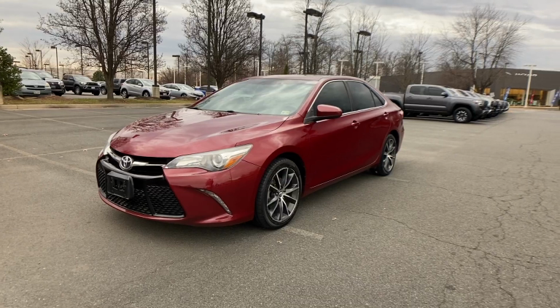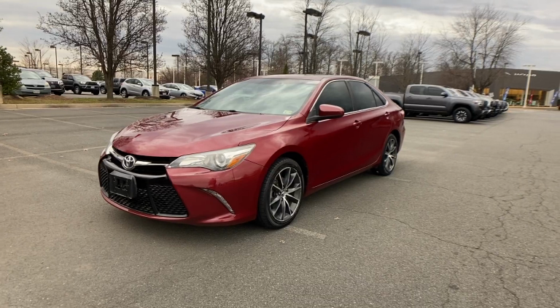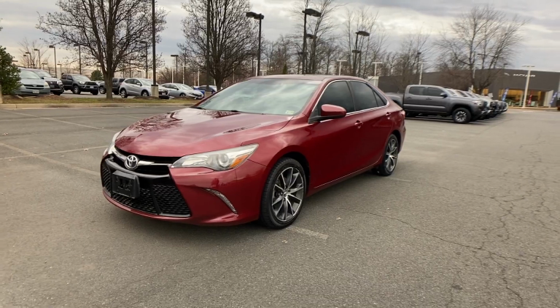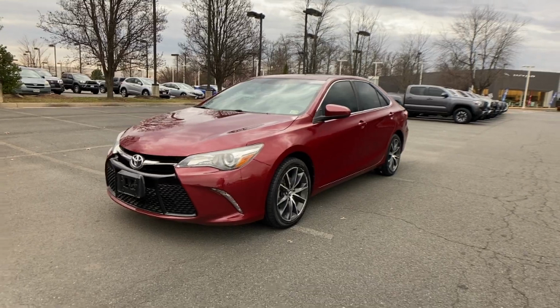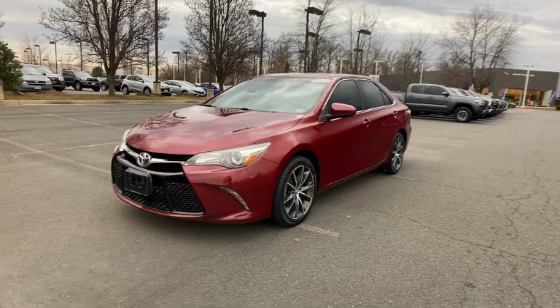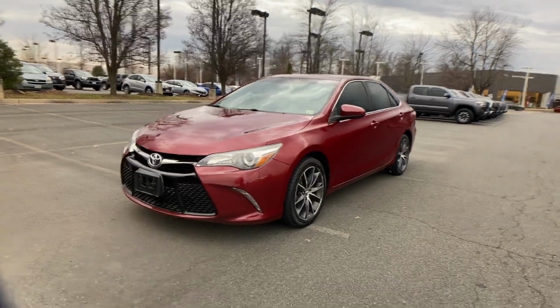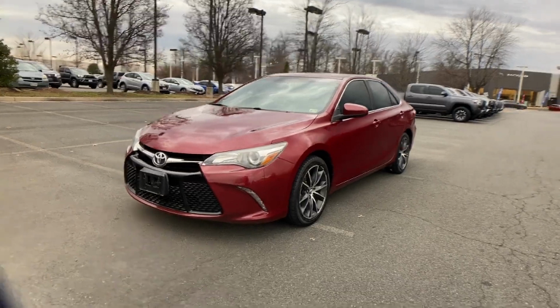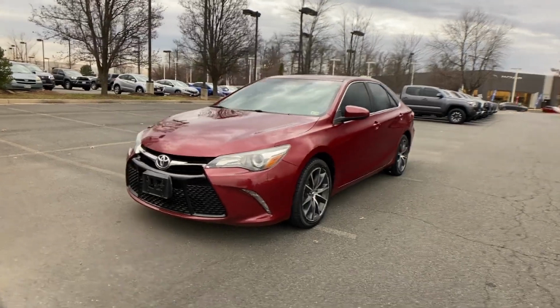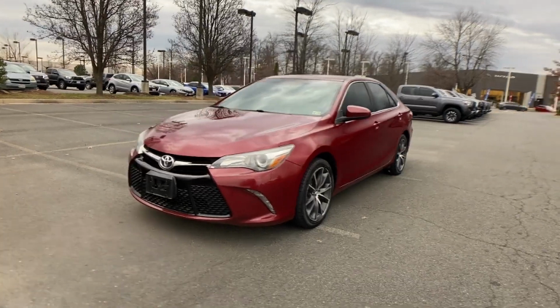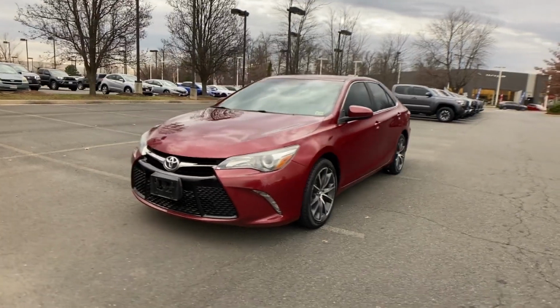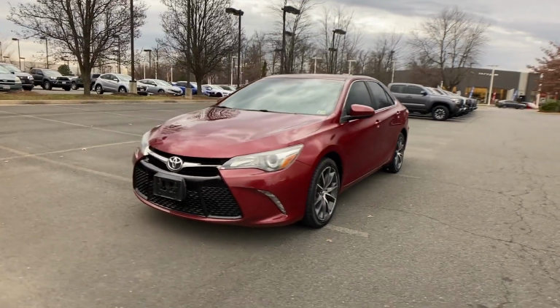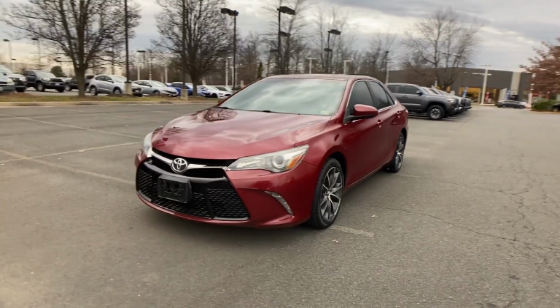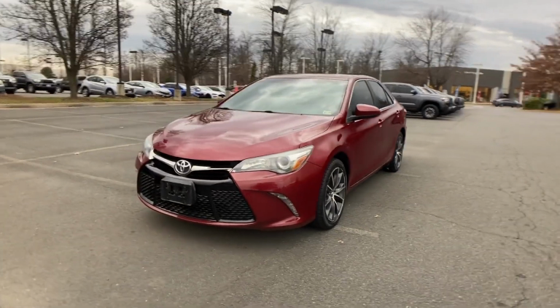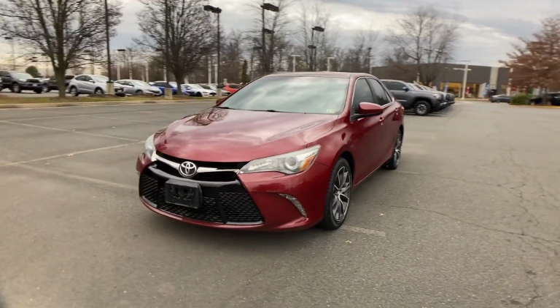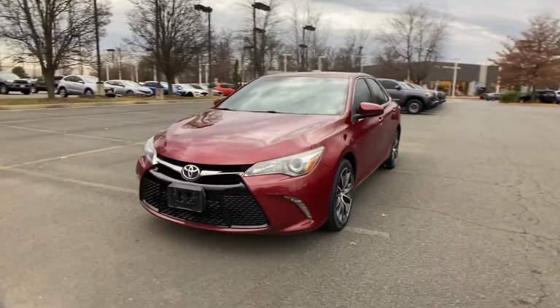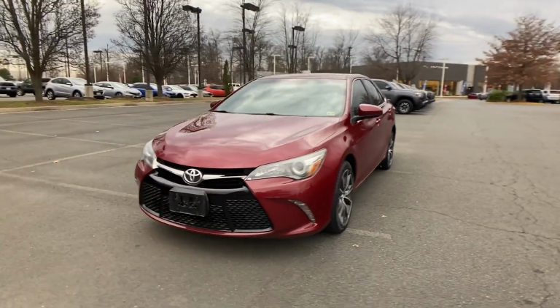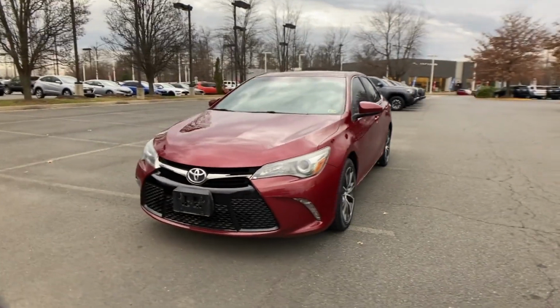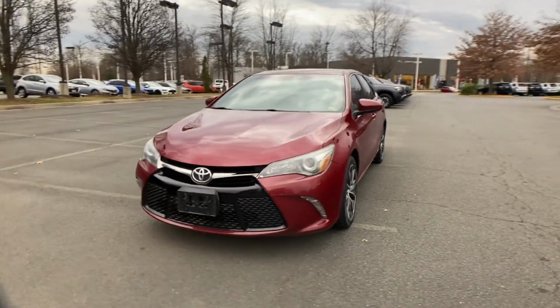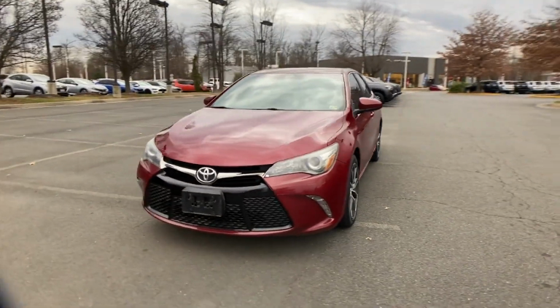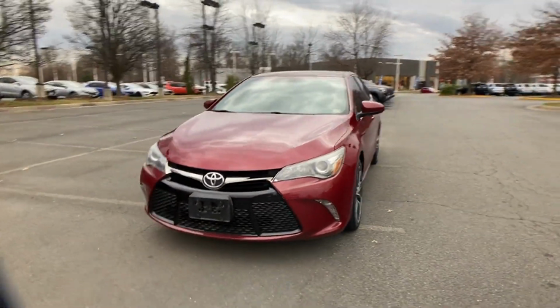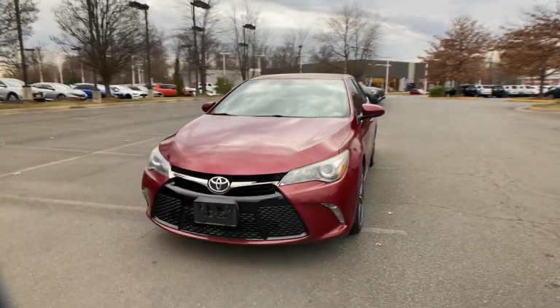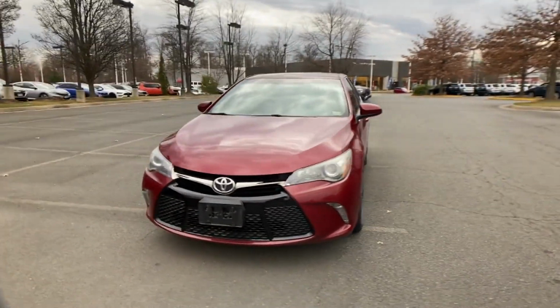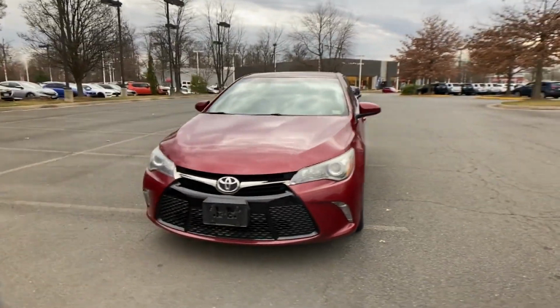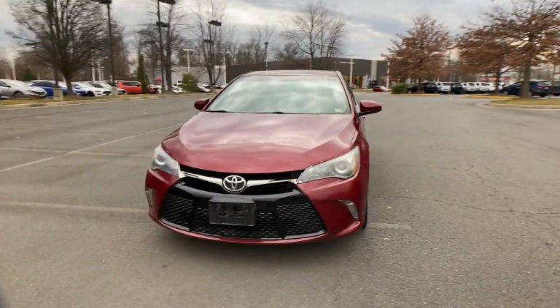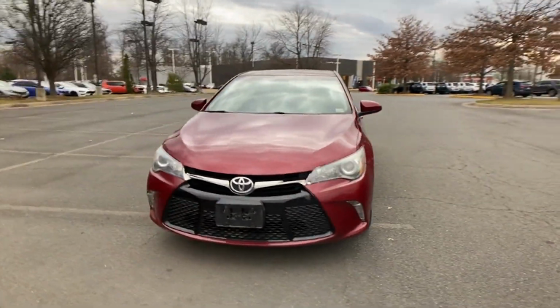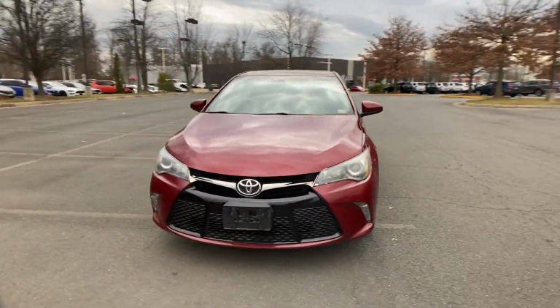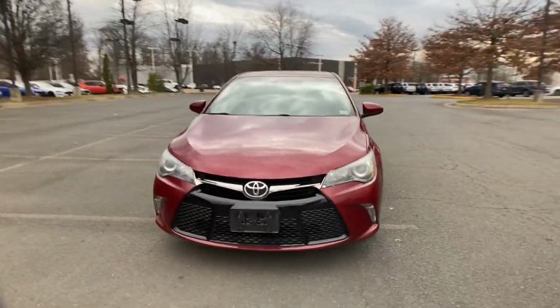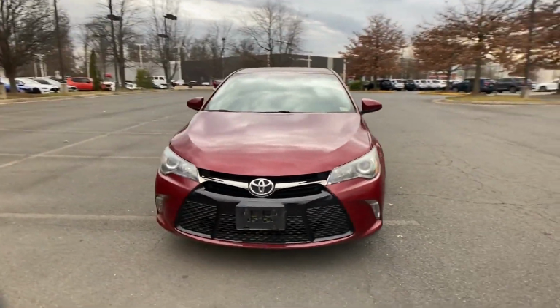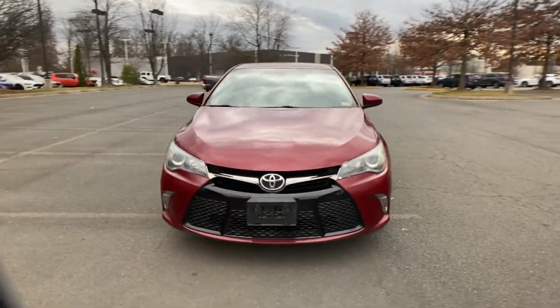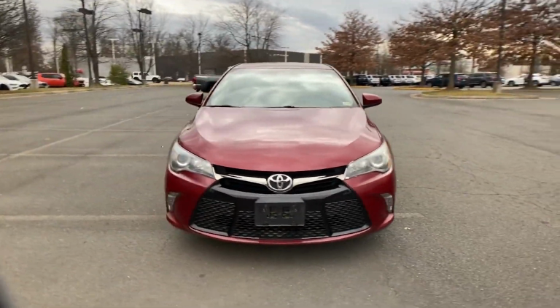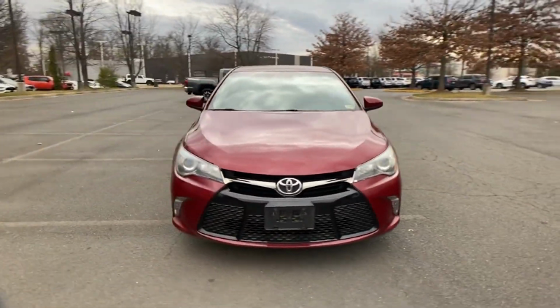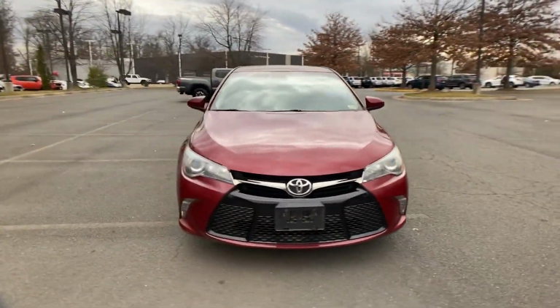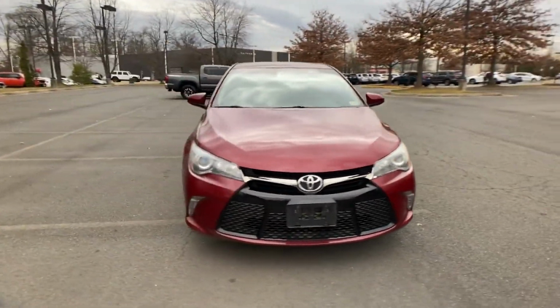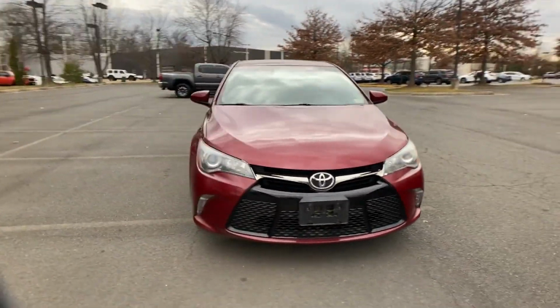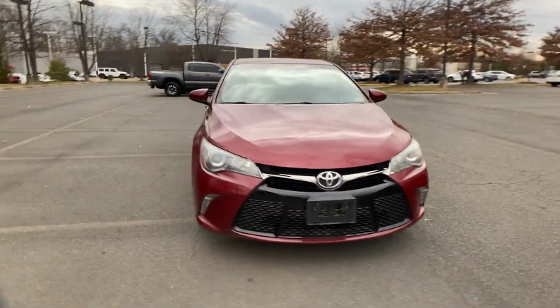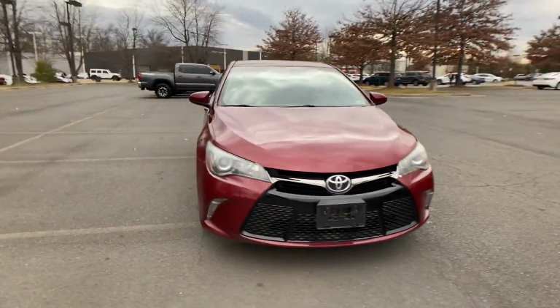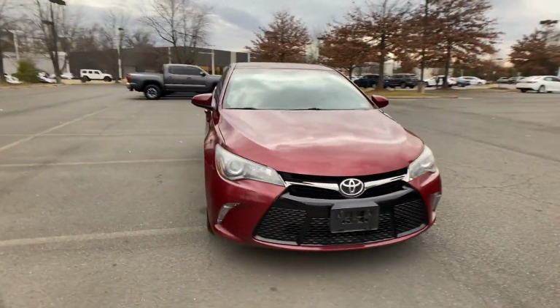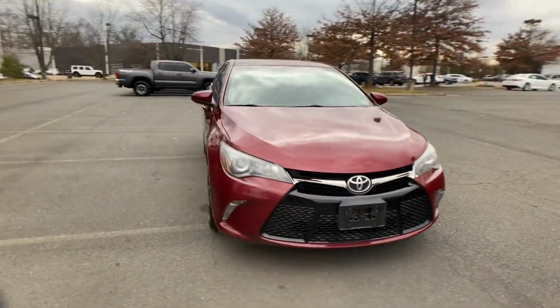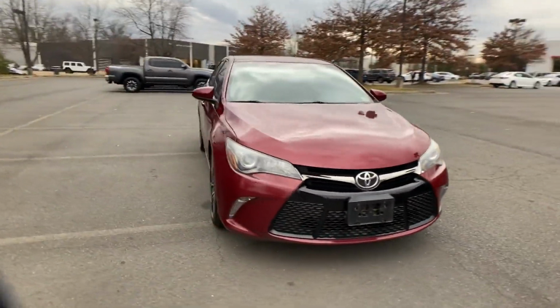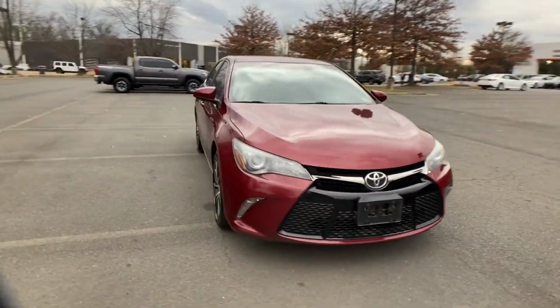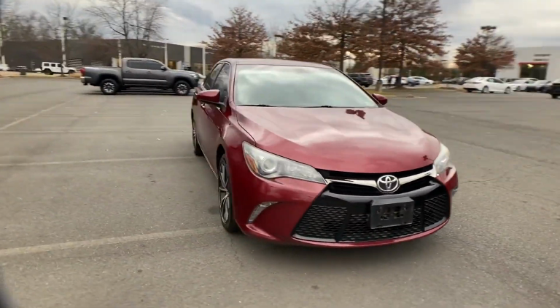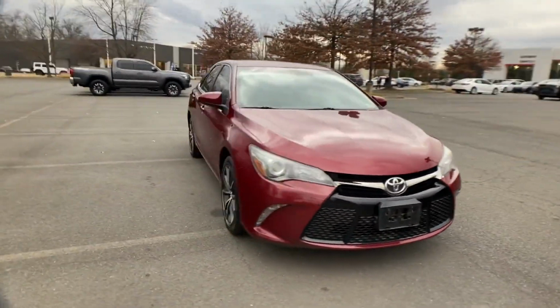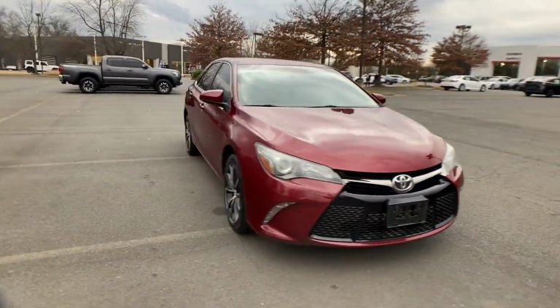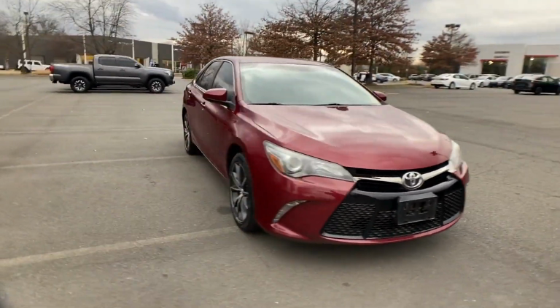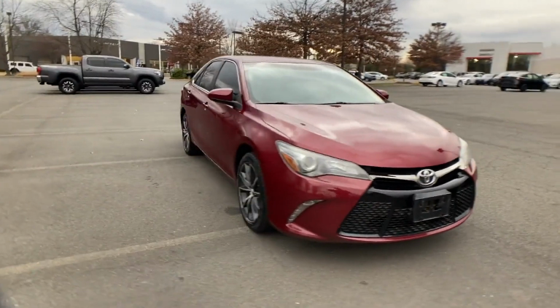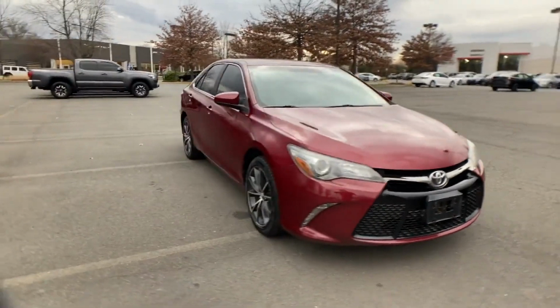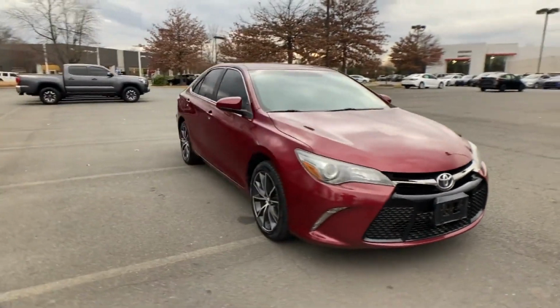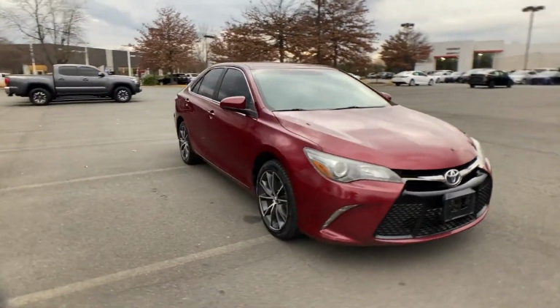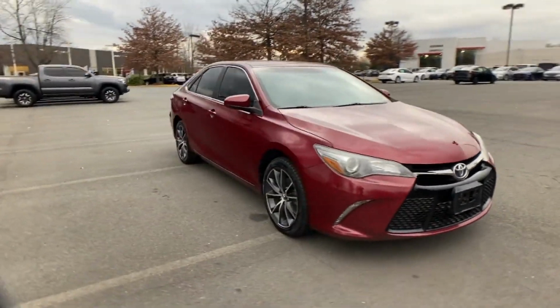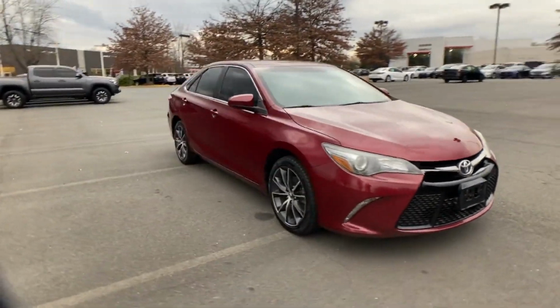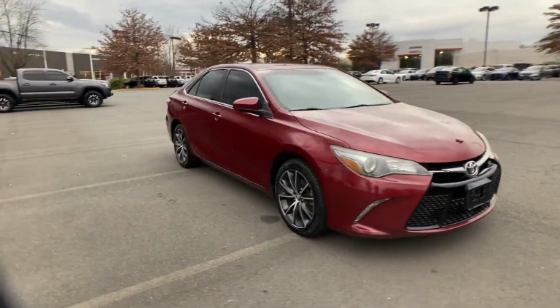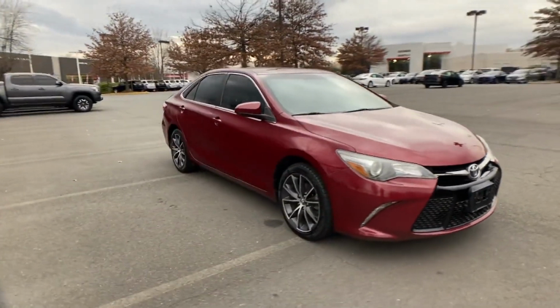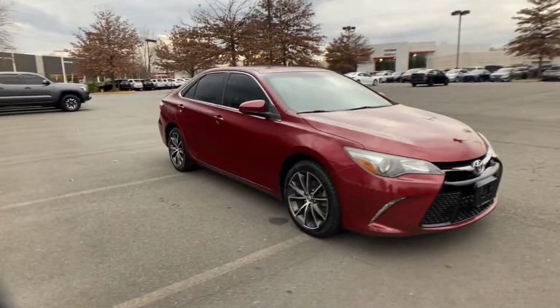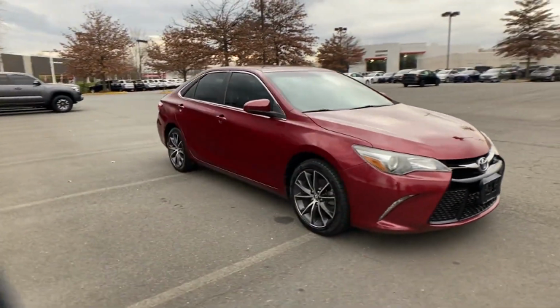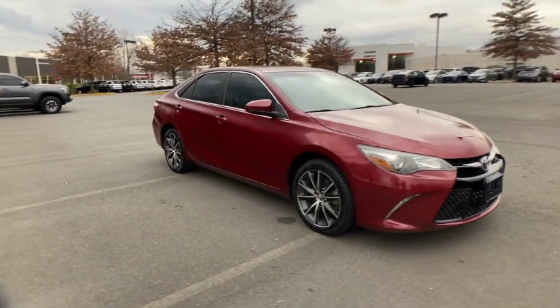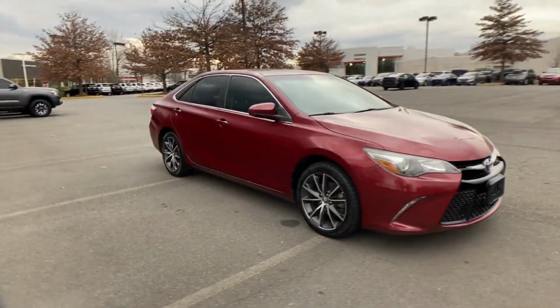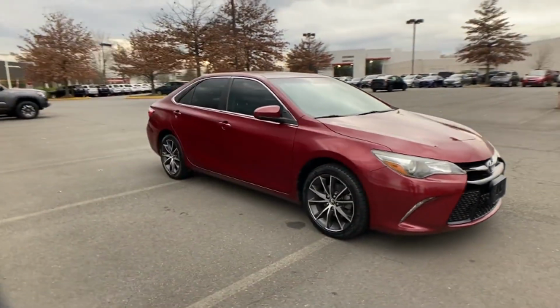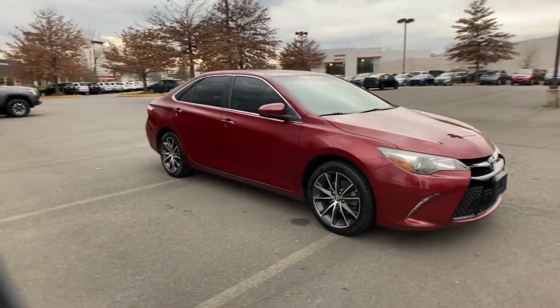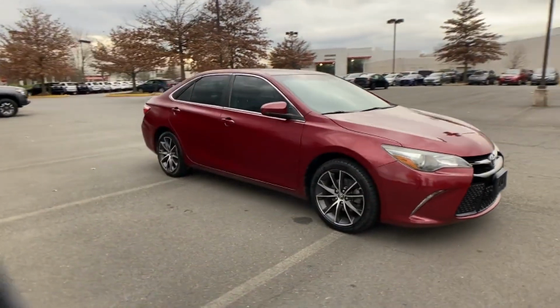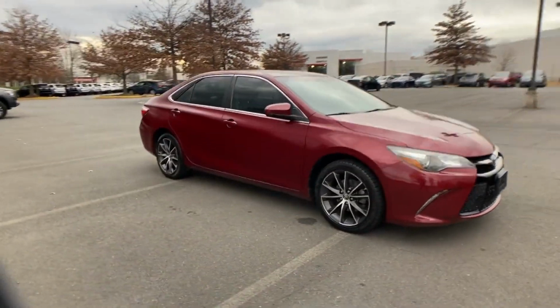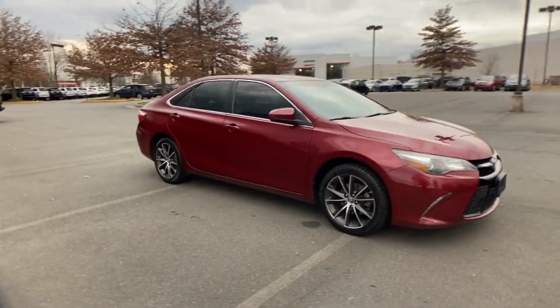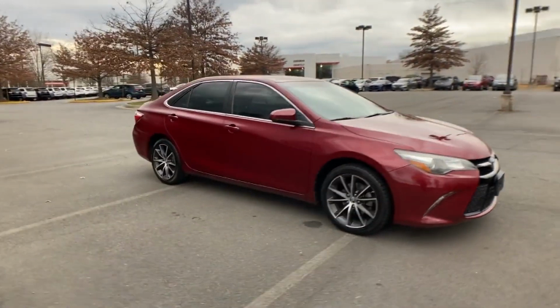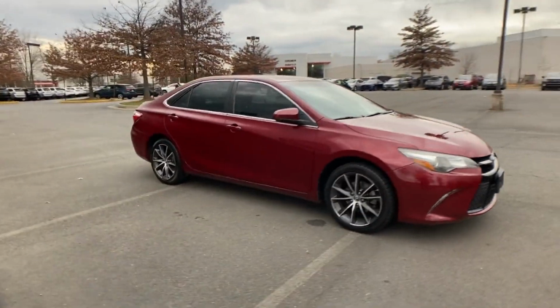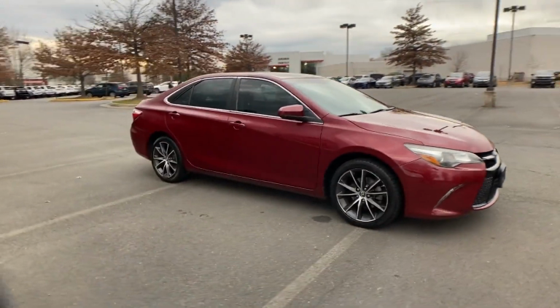2016 Toyota Camry. This sedan combines safety and comfort with style and performance.